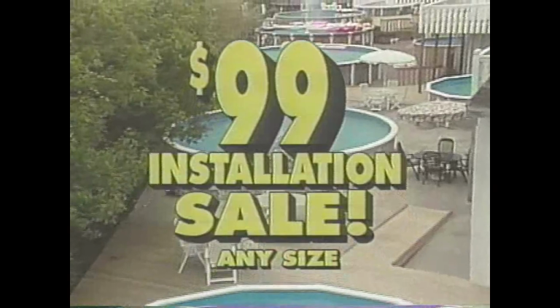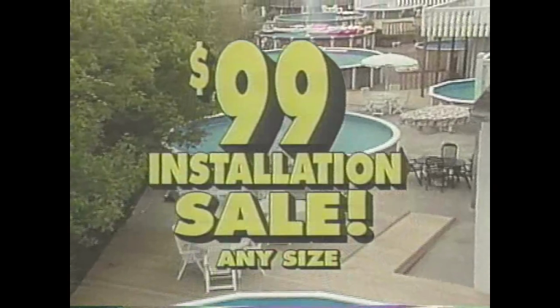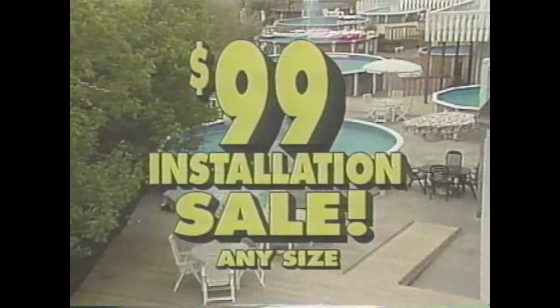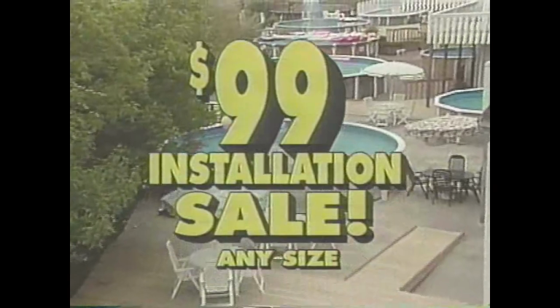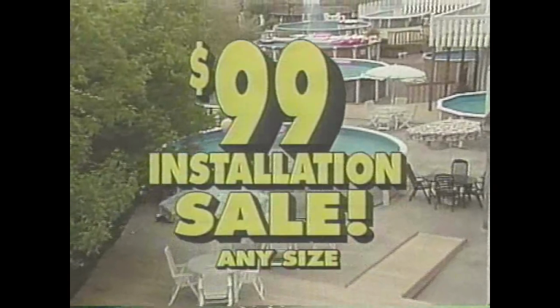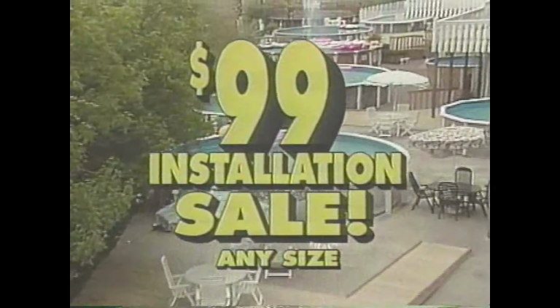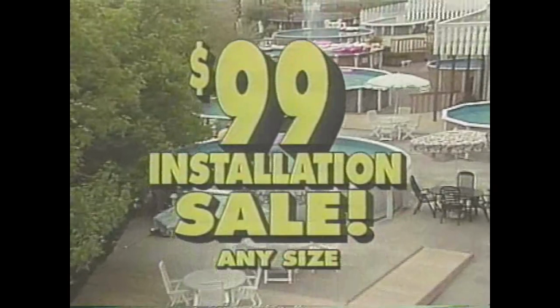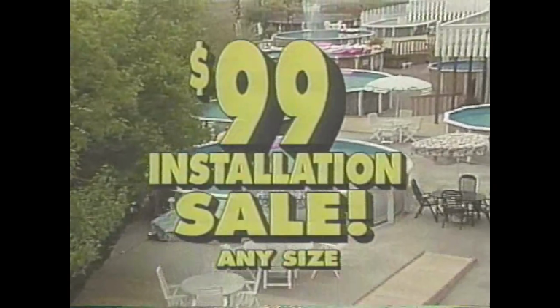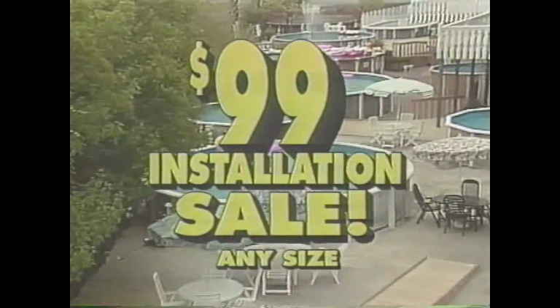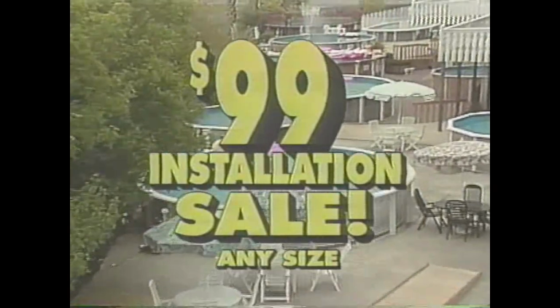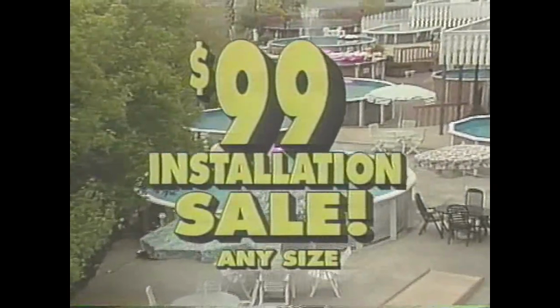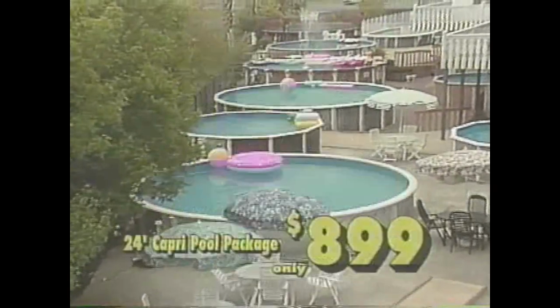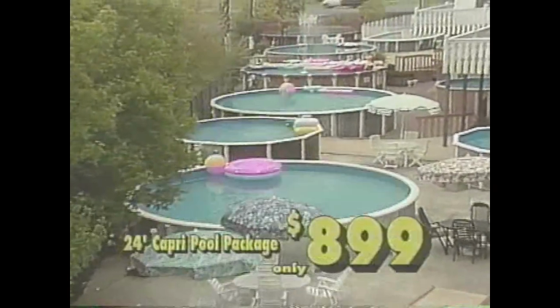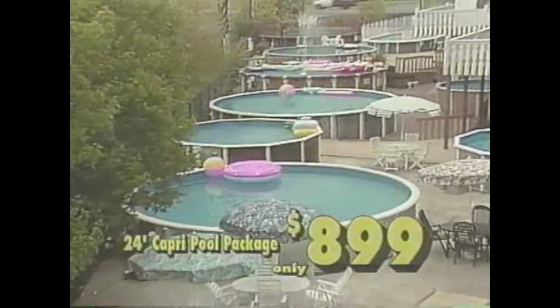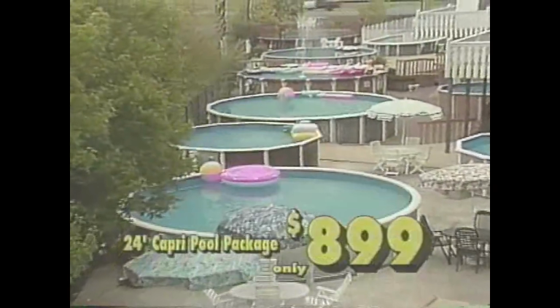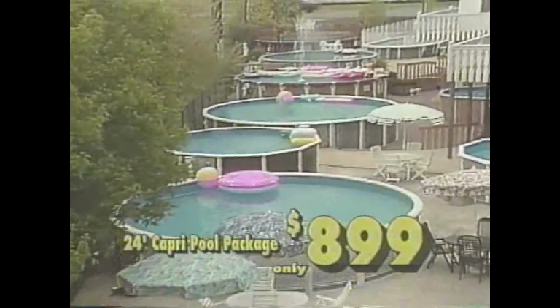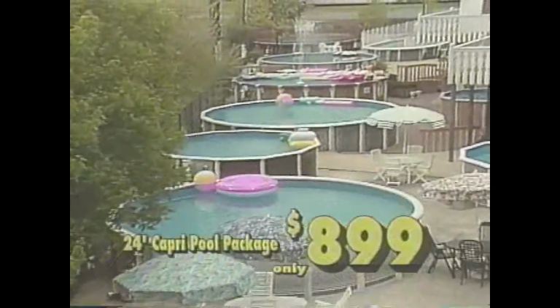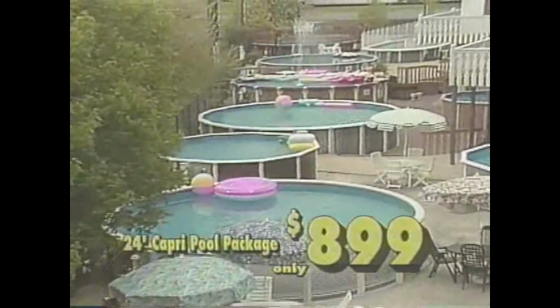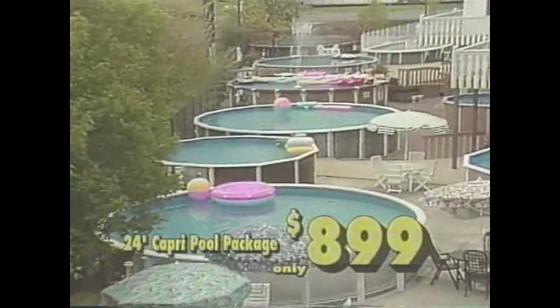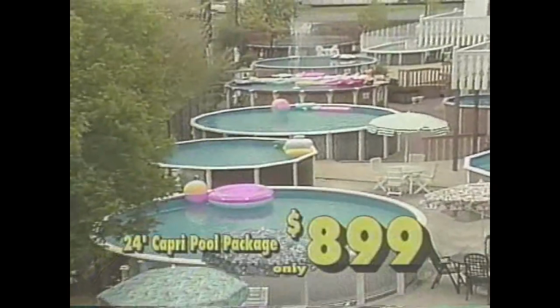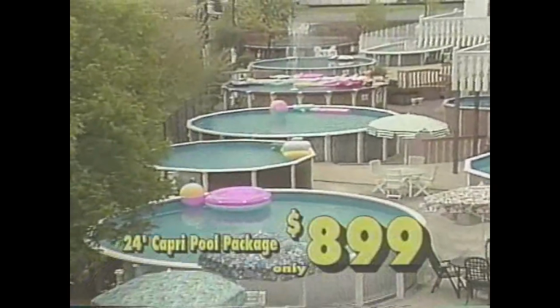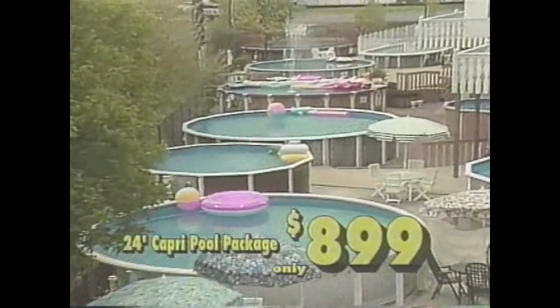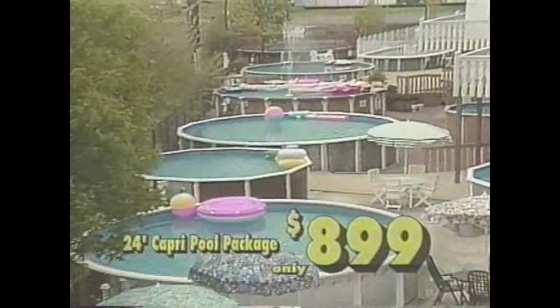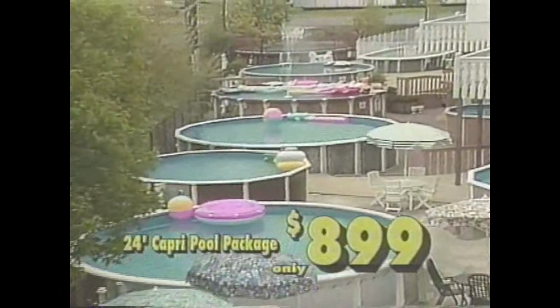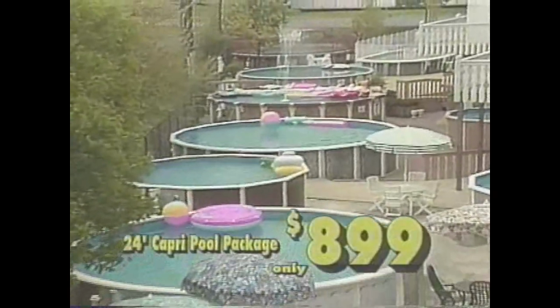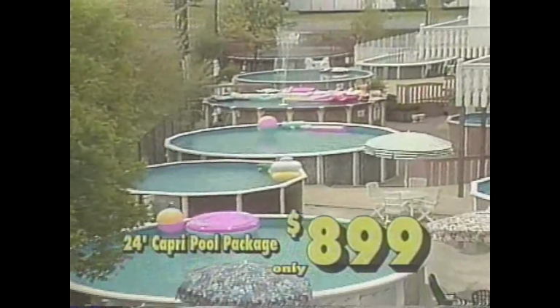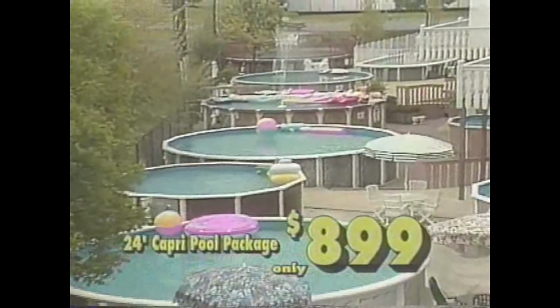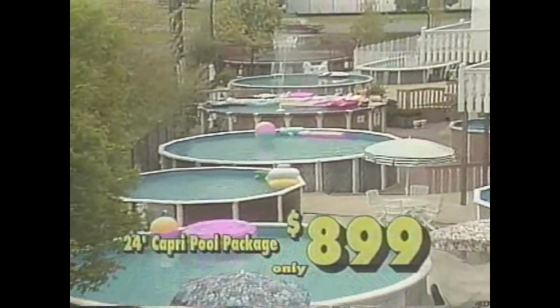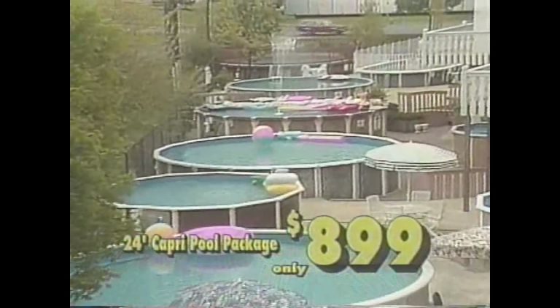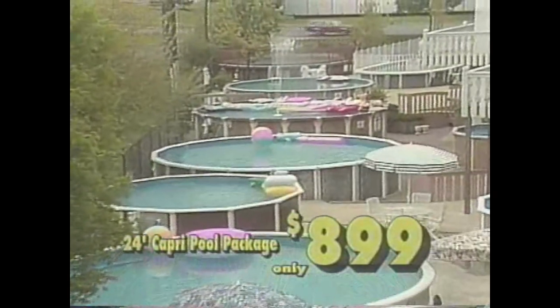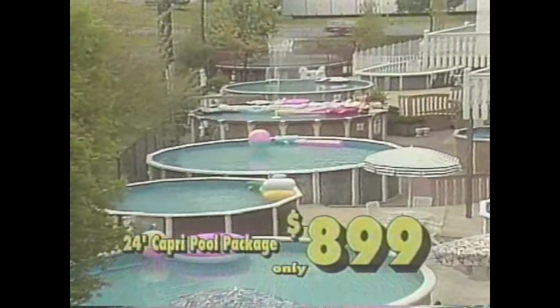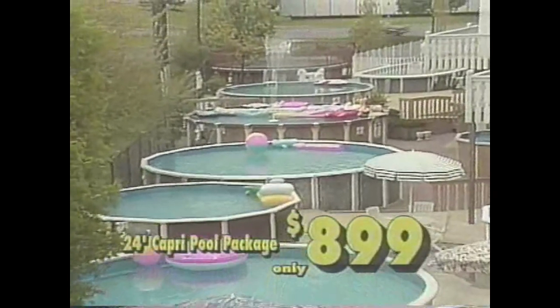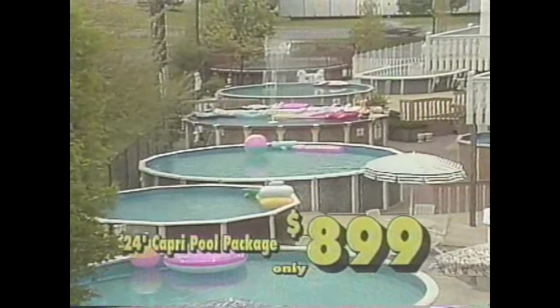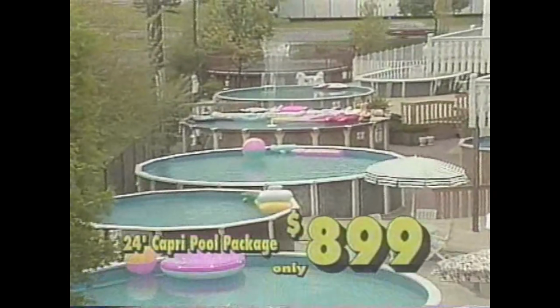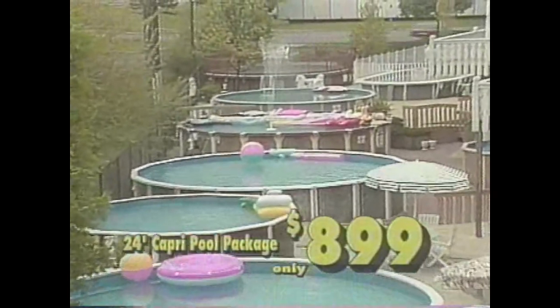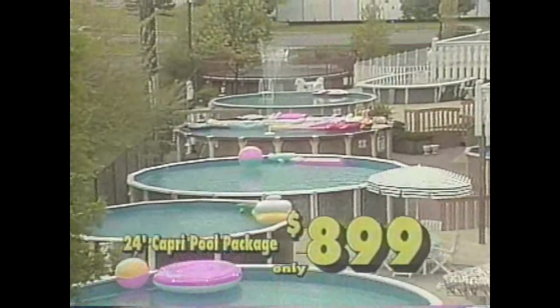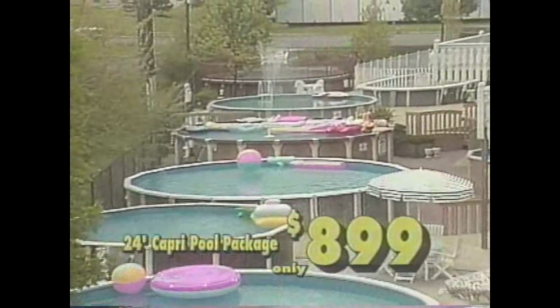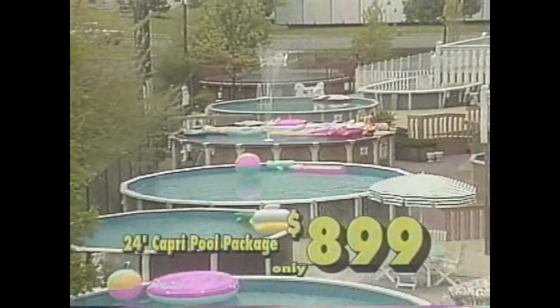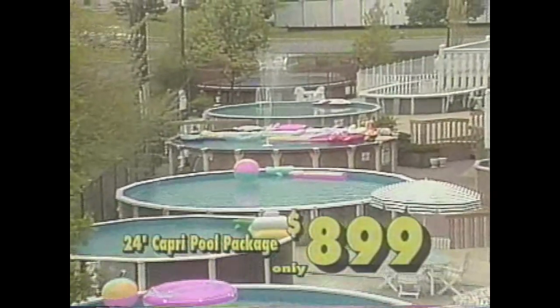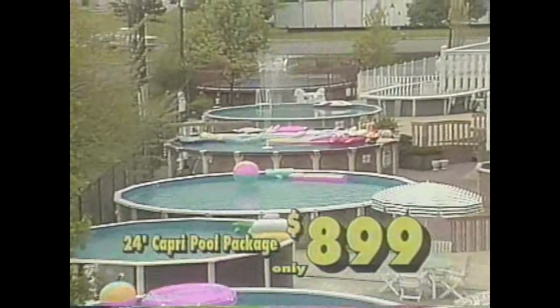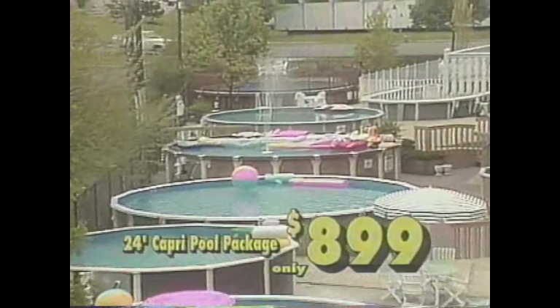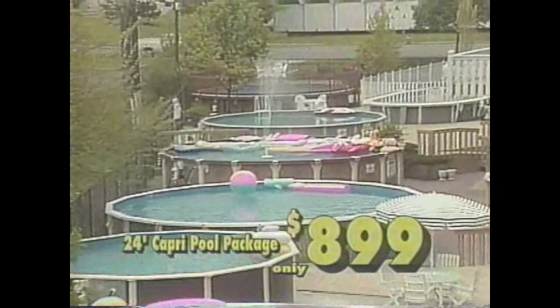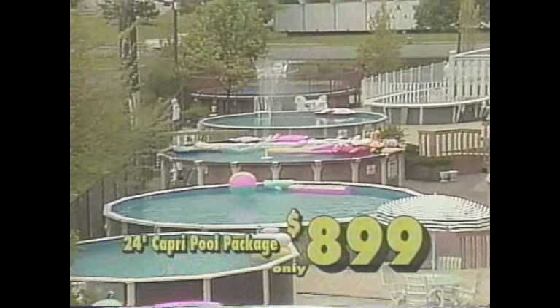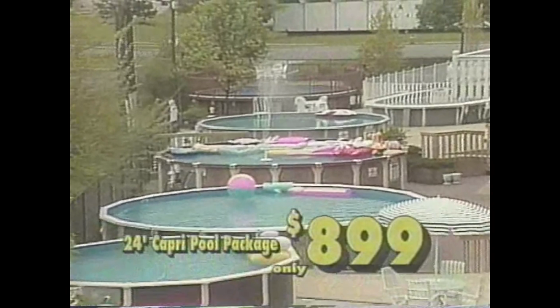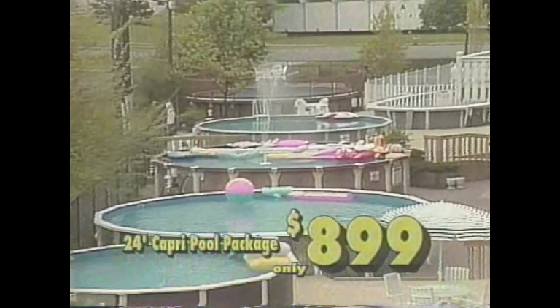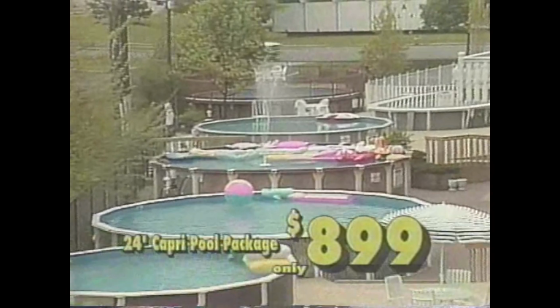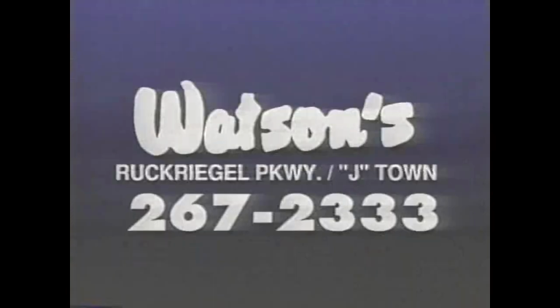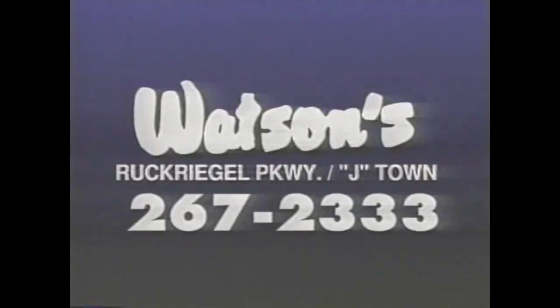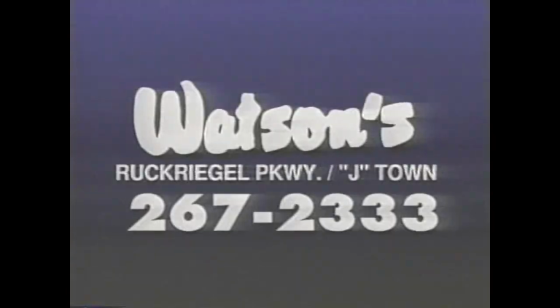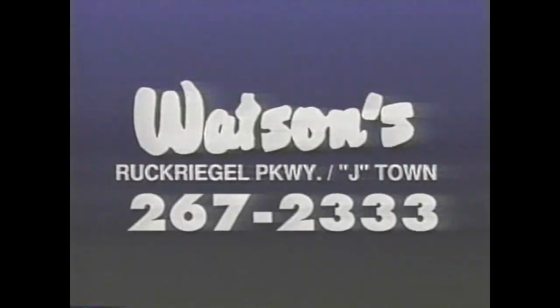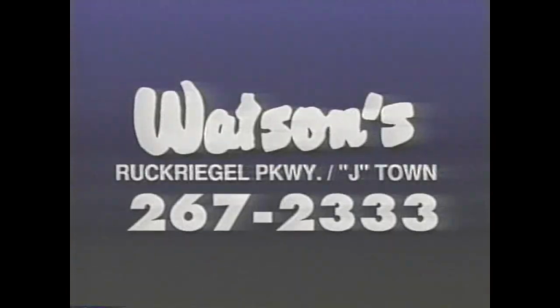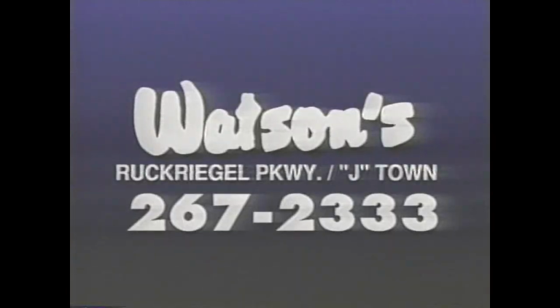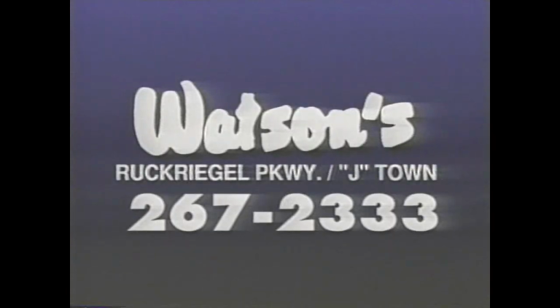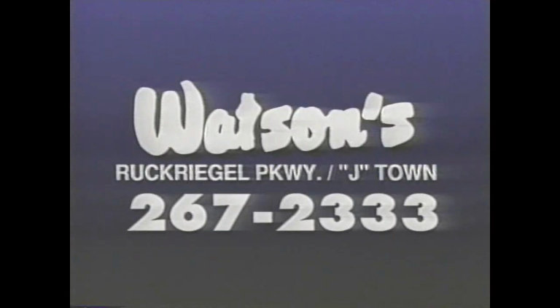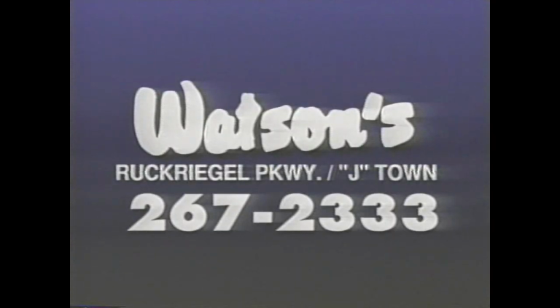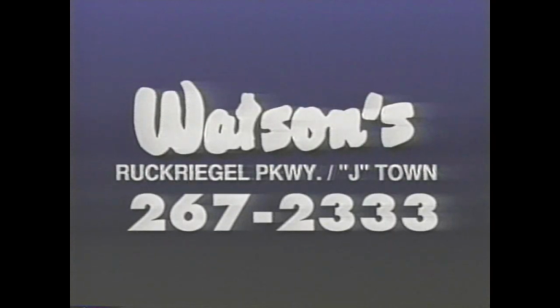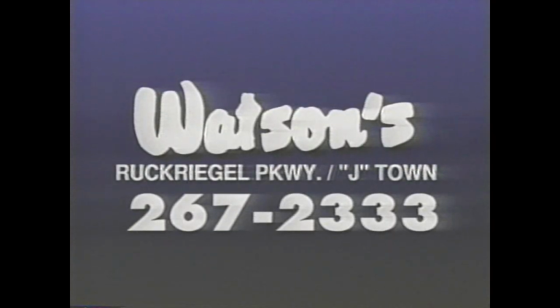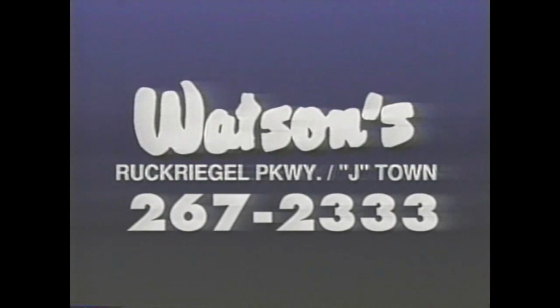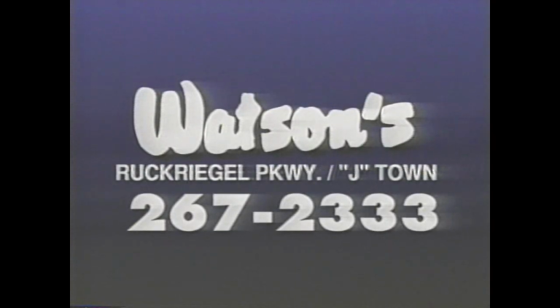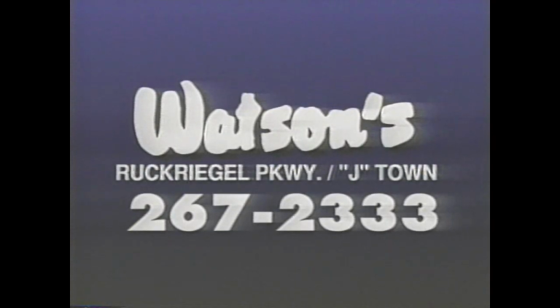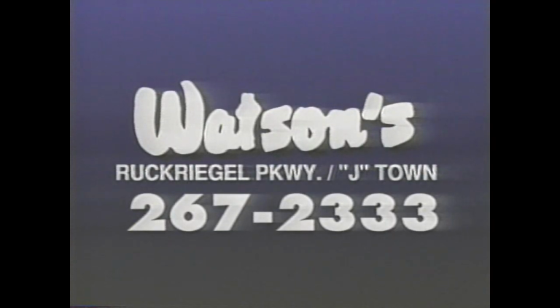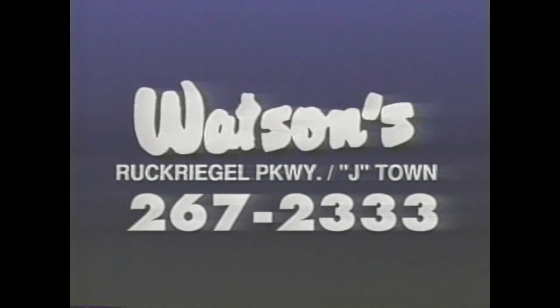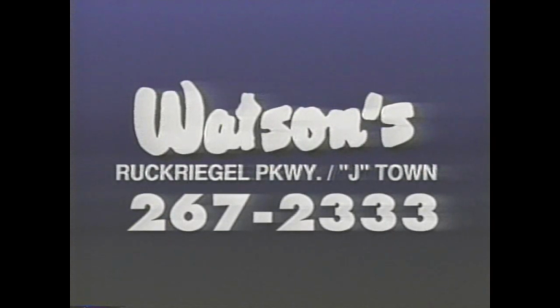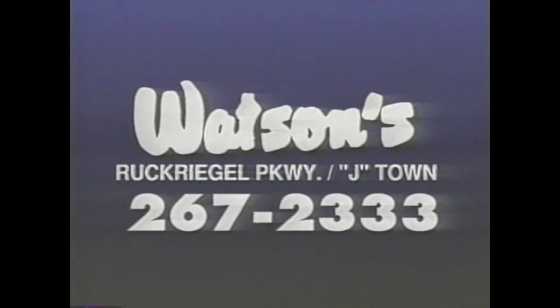Buy now any size above-ground pool installed, $99. Plus, super low prices — 24-foot Capri pool package, $8.99 at Watson's.